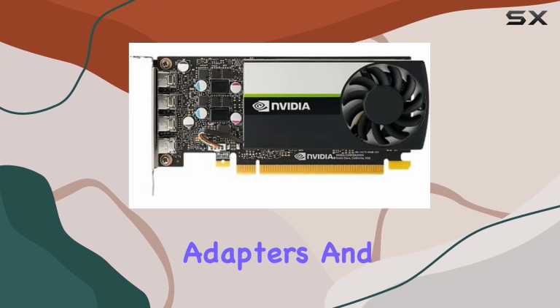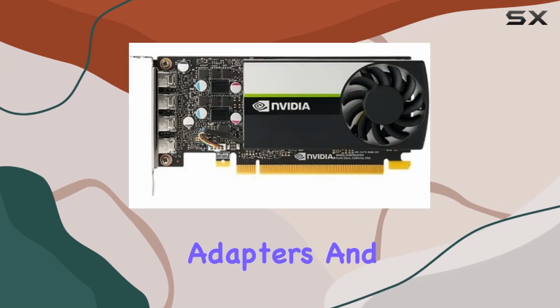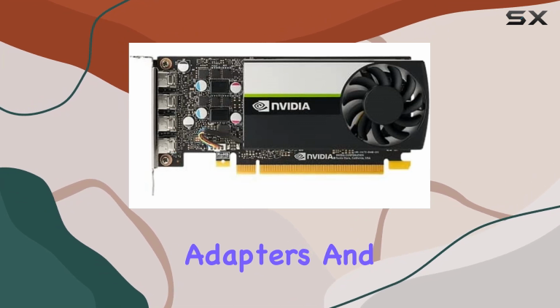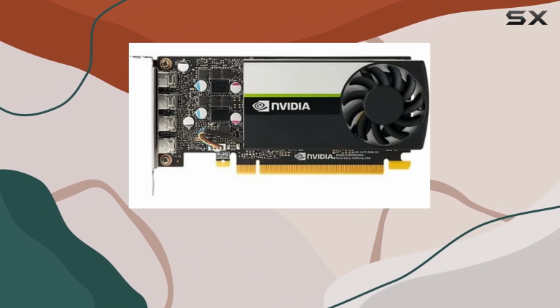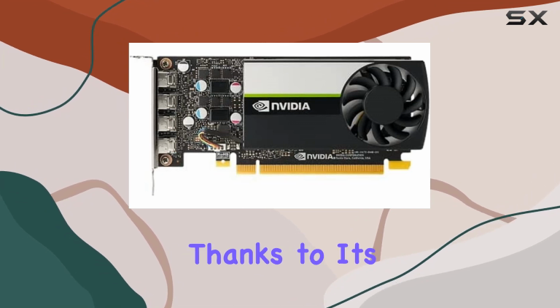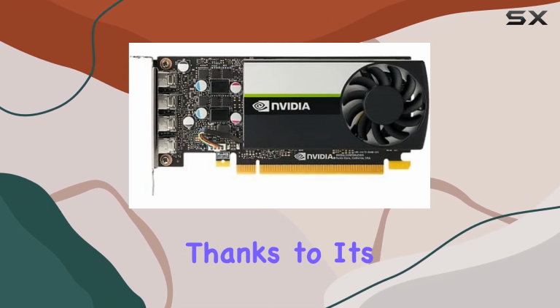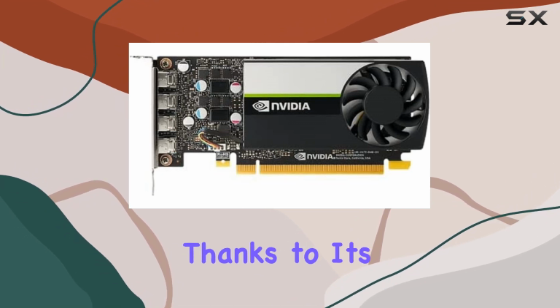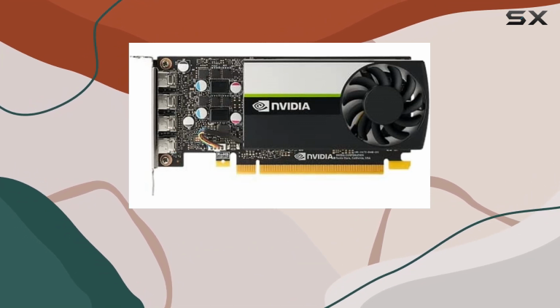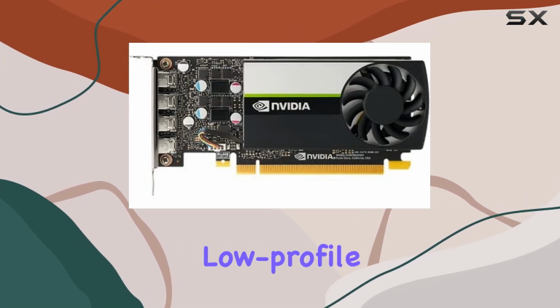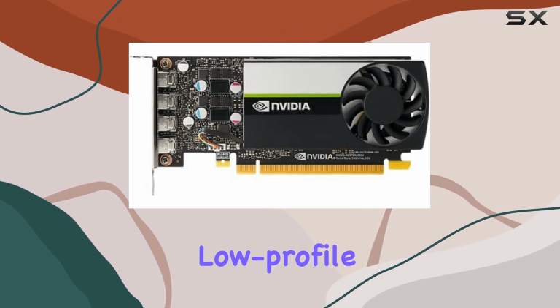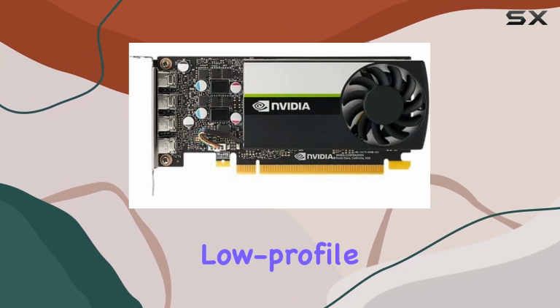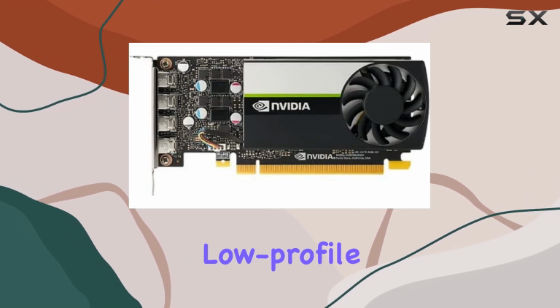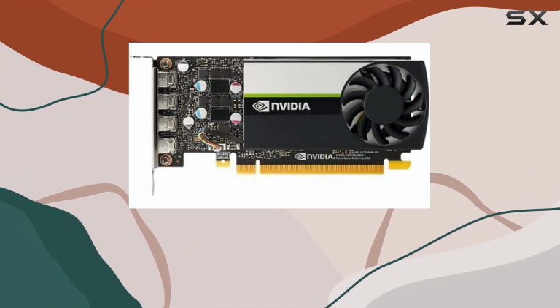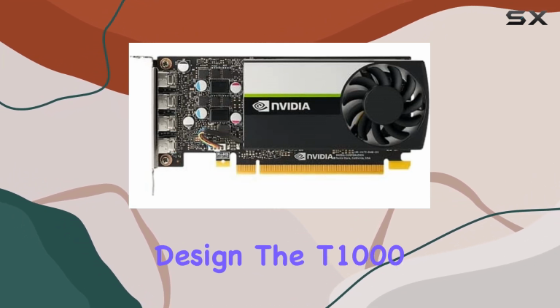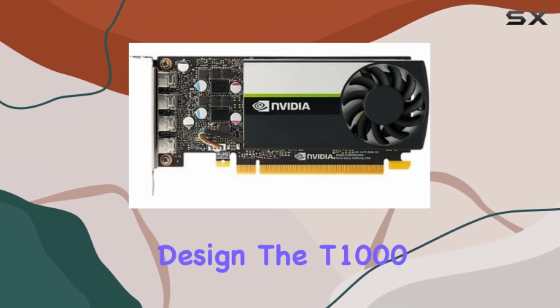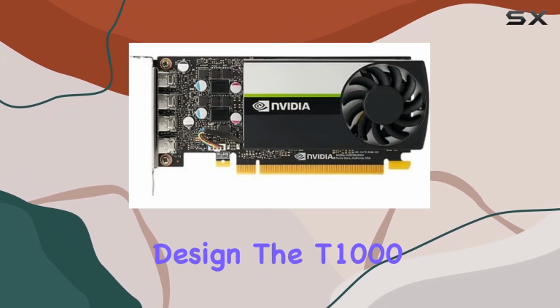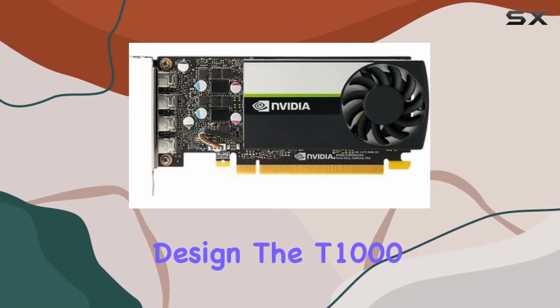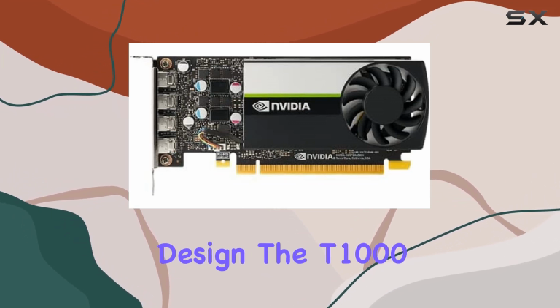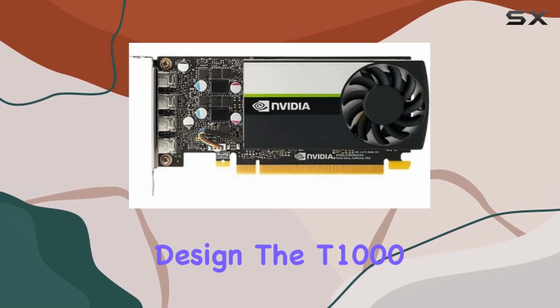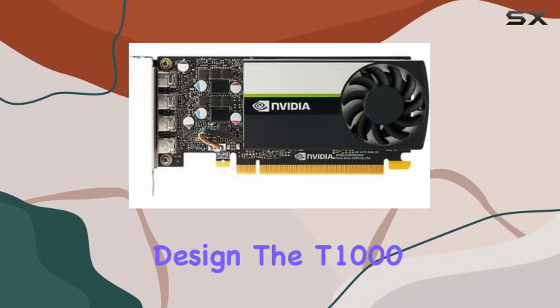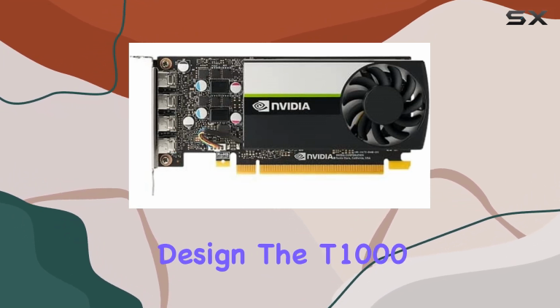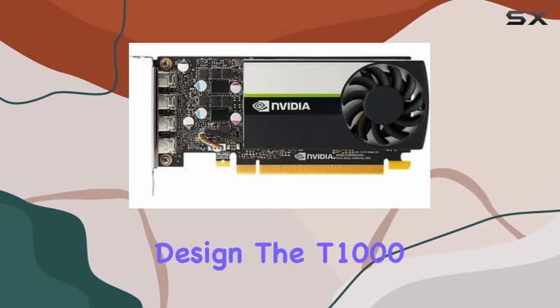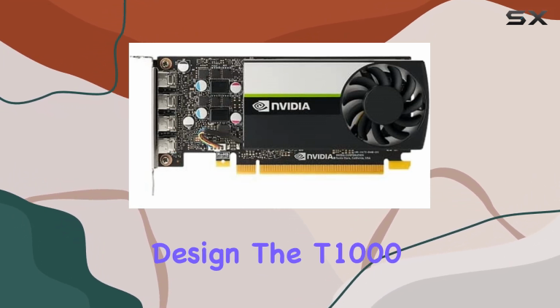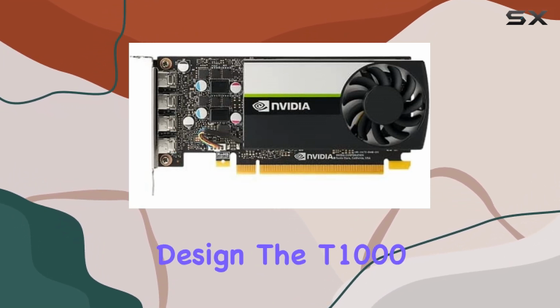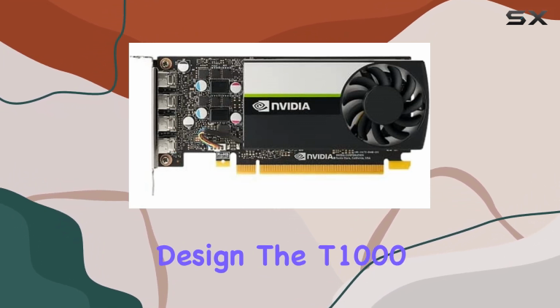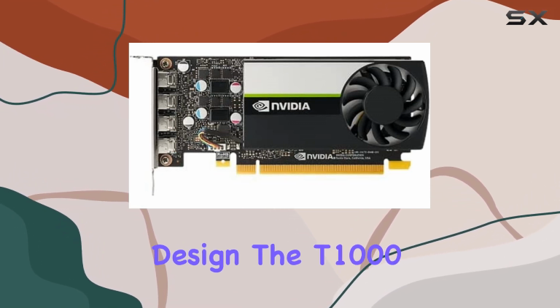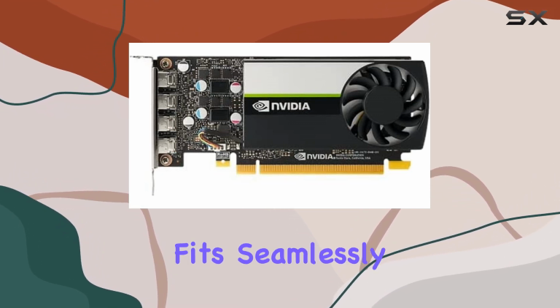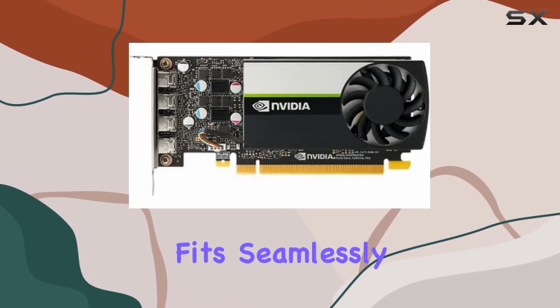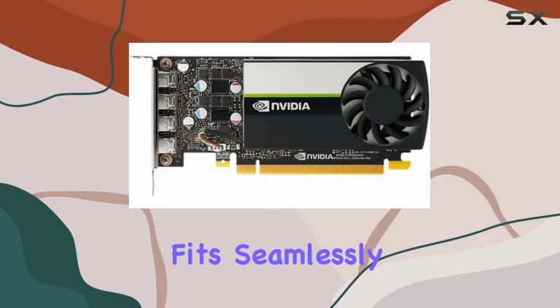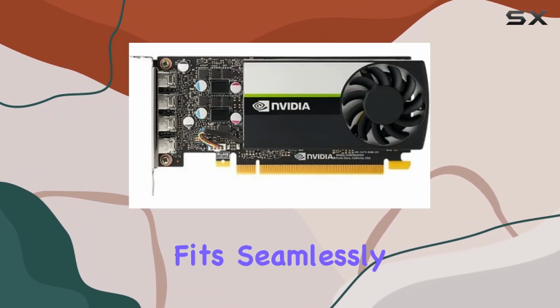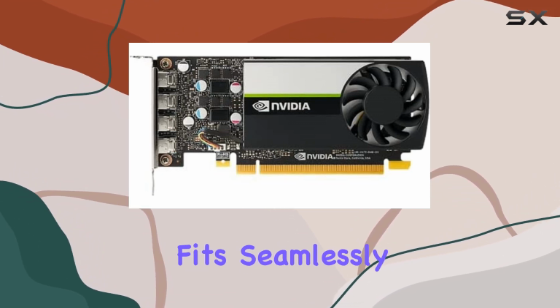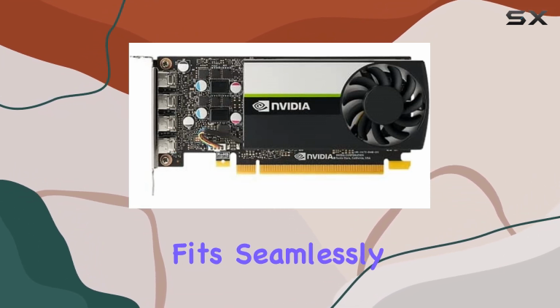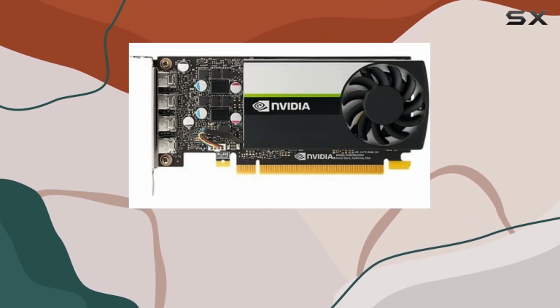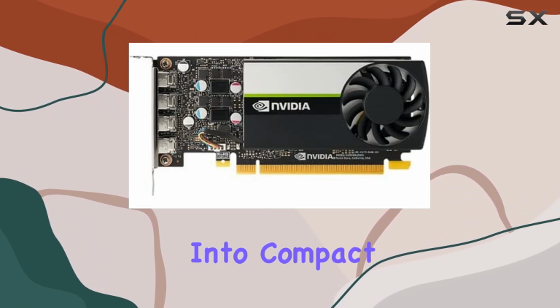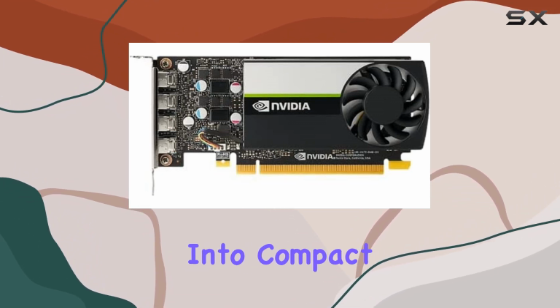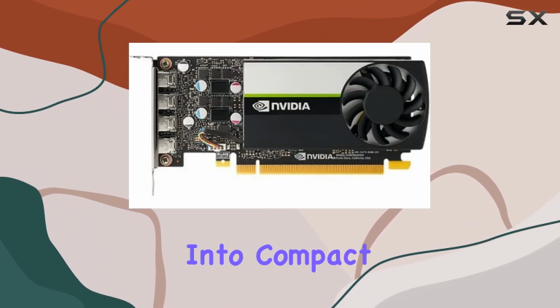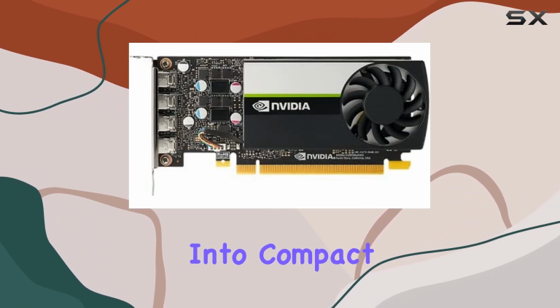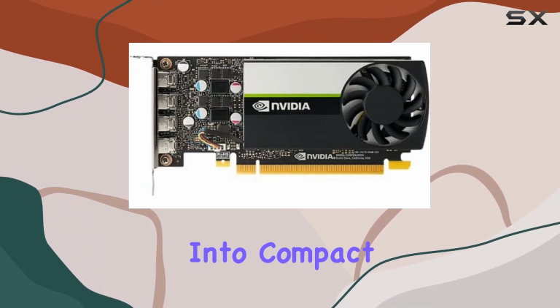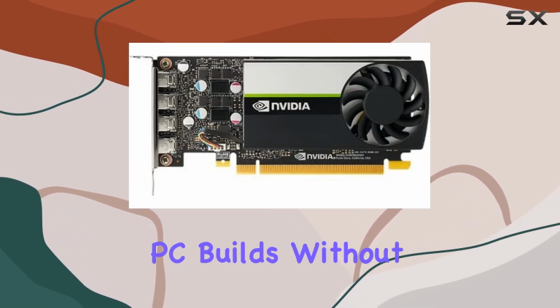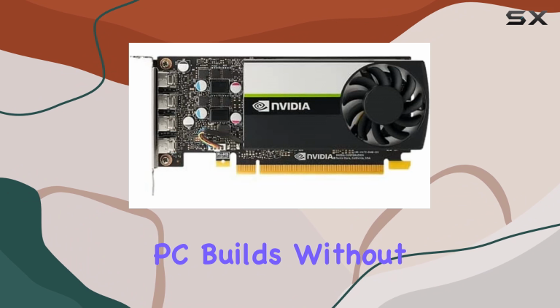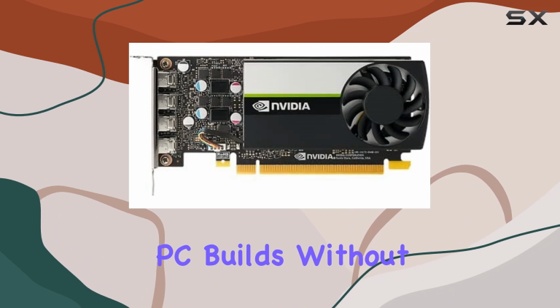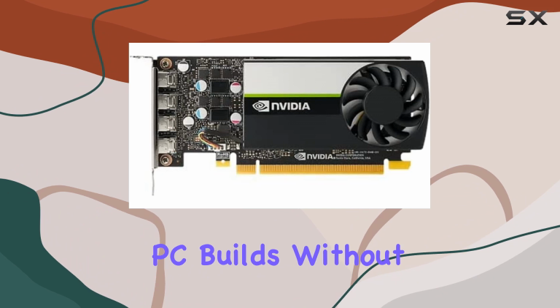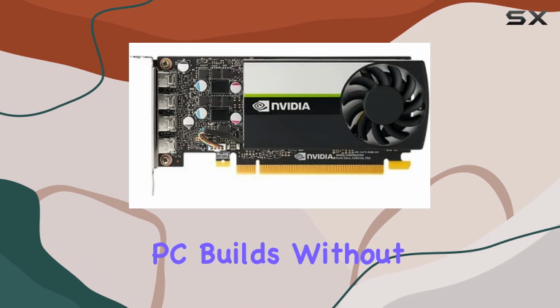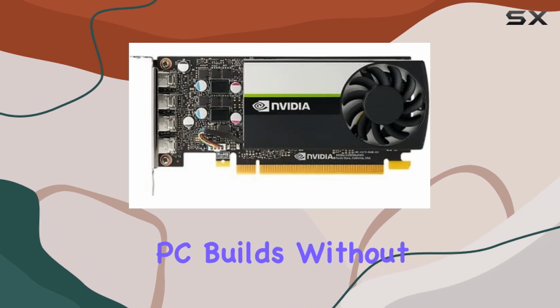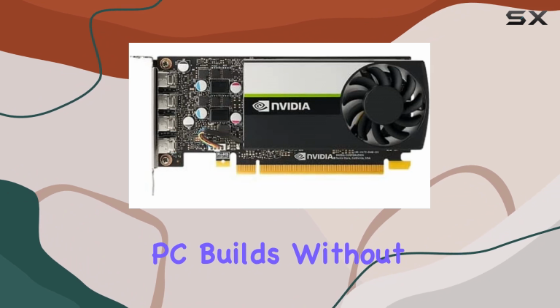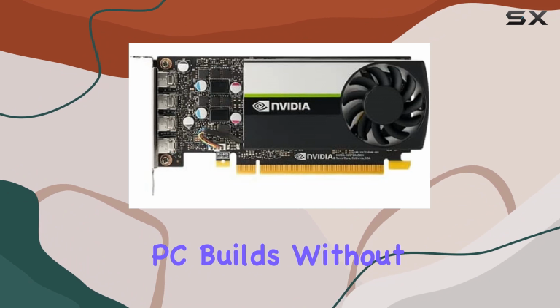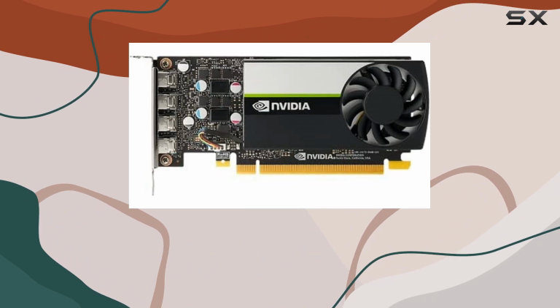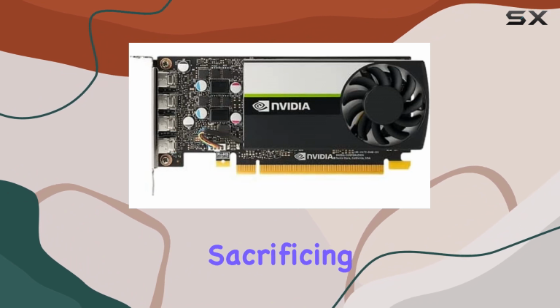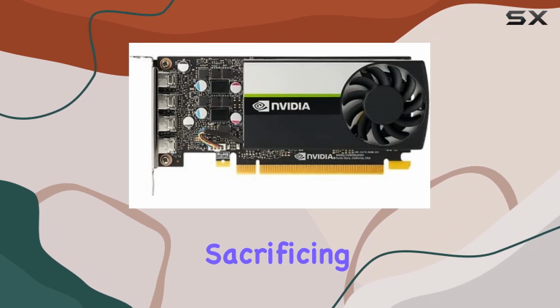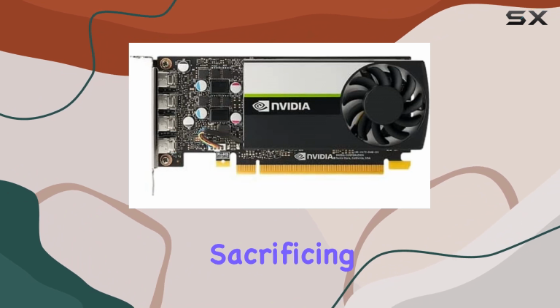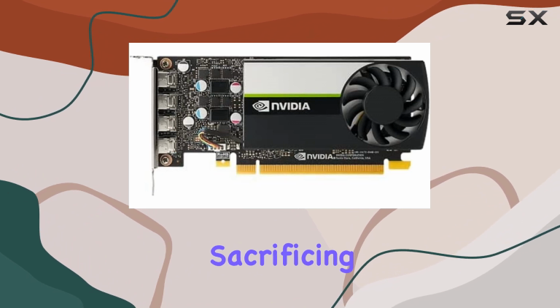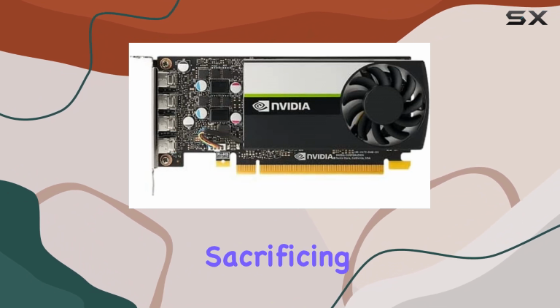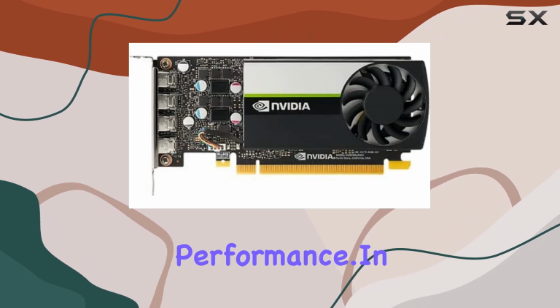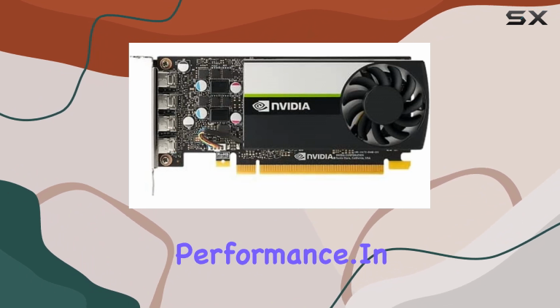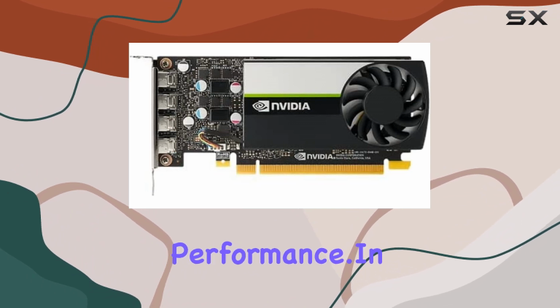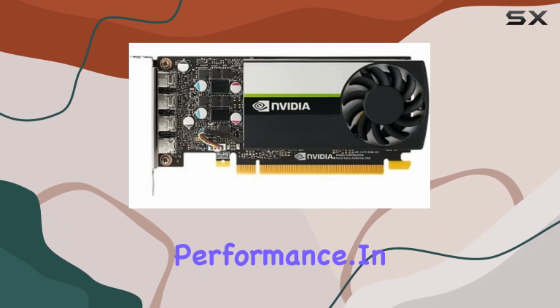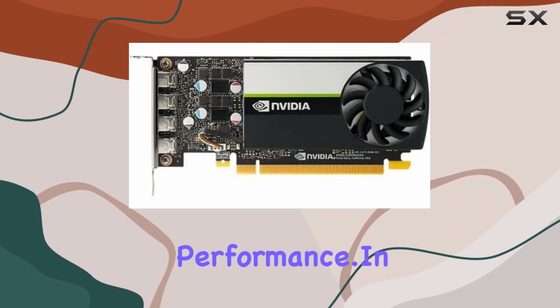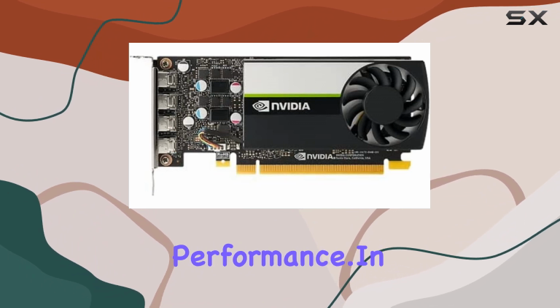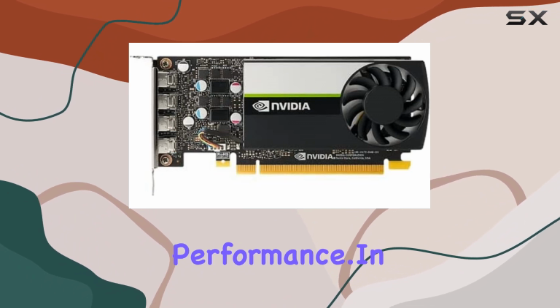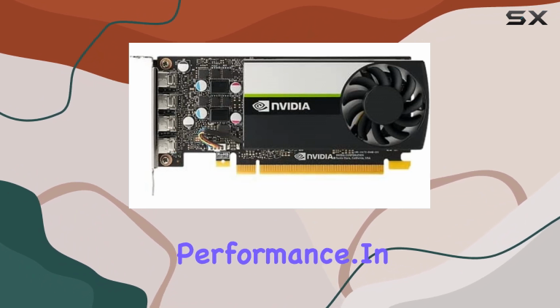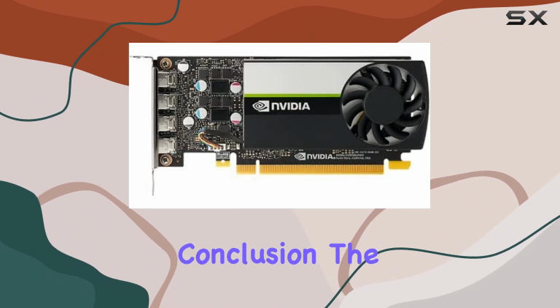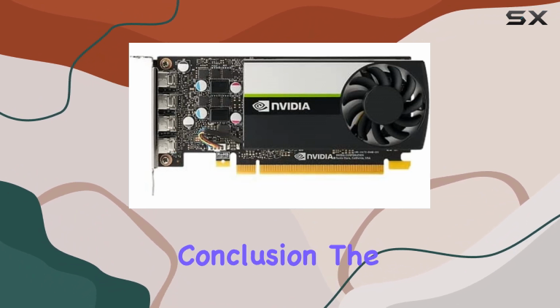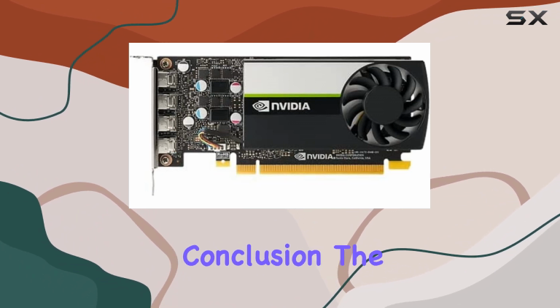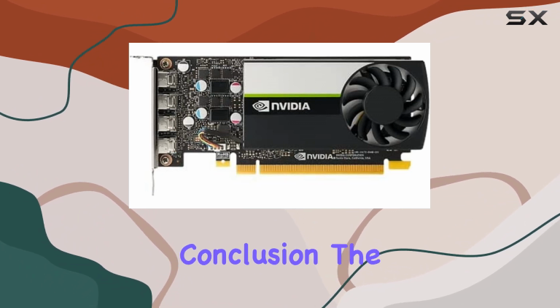And thanks to its low-profile design, the T1000 fits seamlessly into compact PC builds without sacrificing performance.